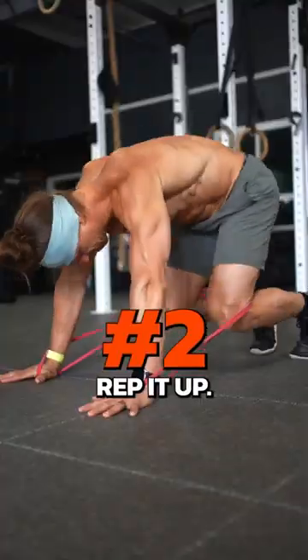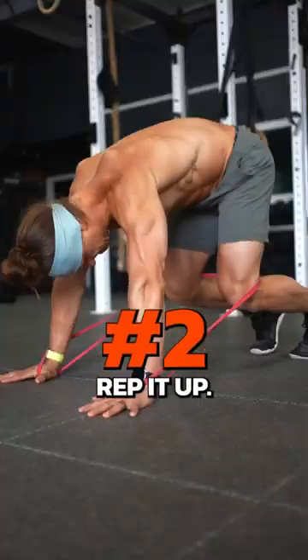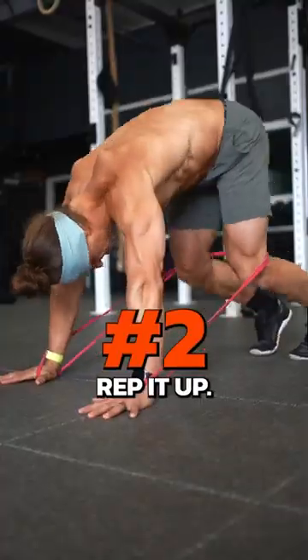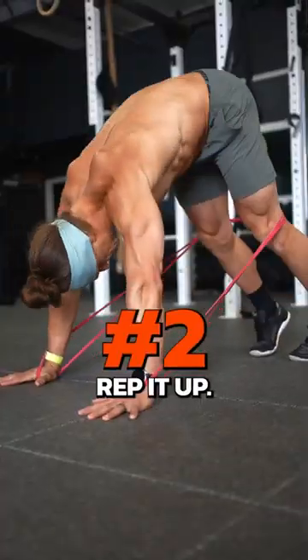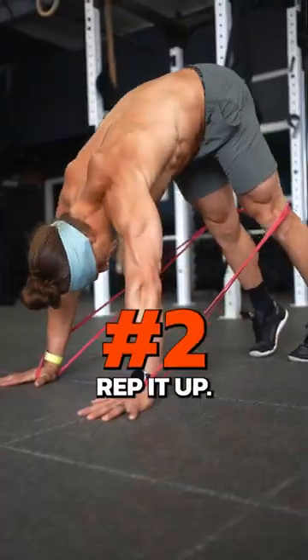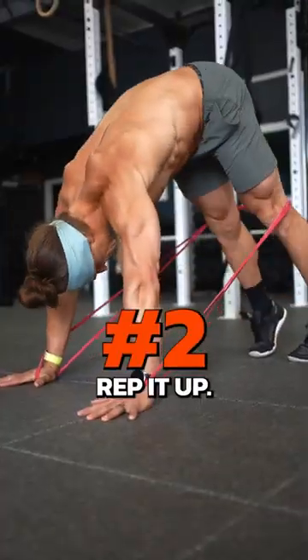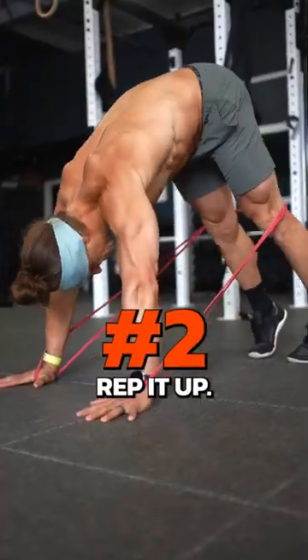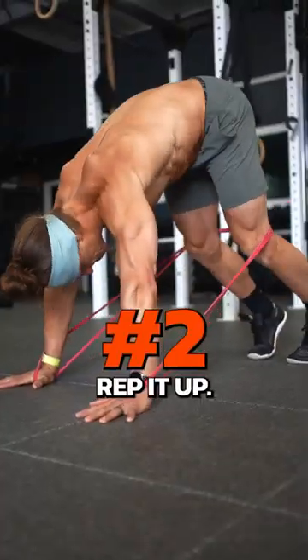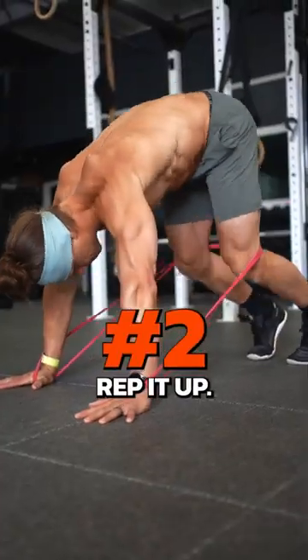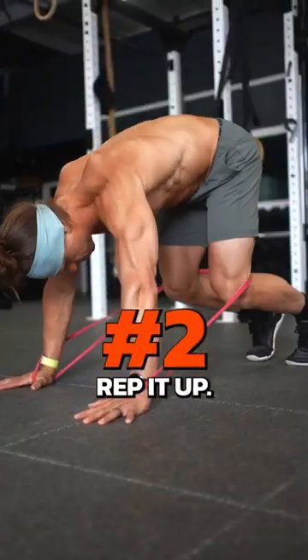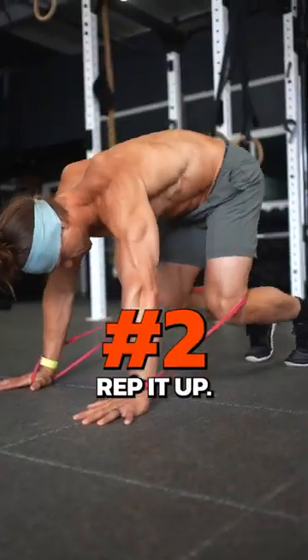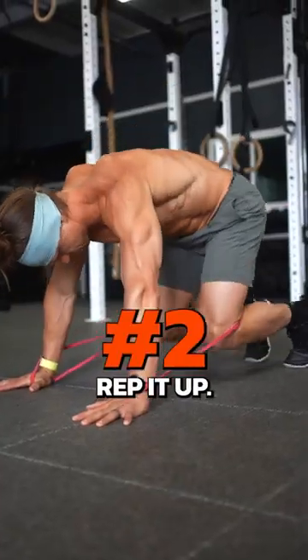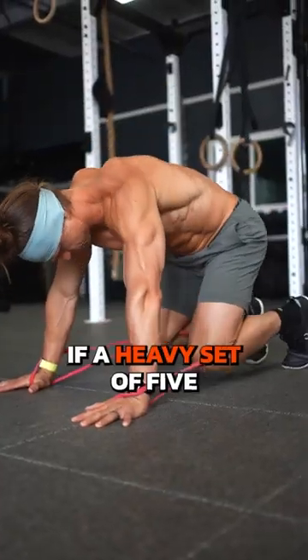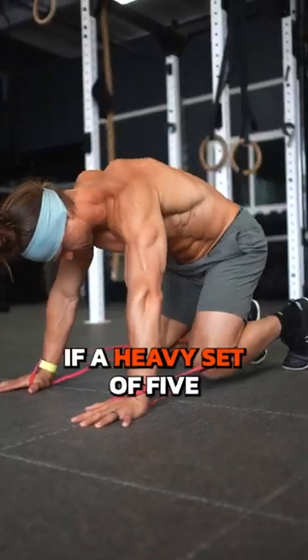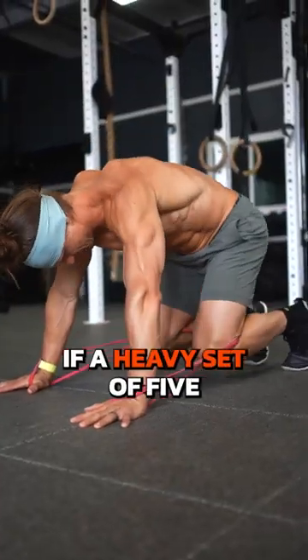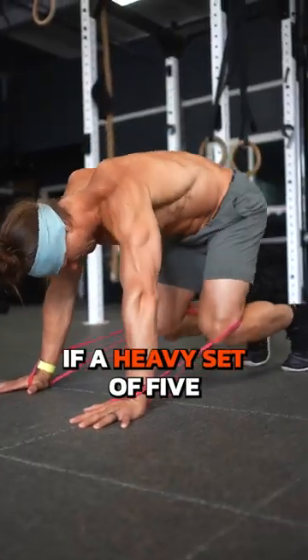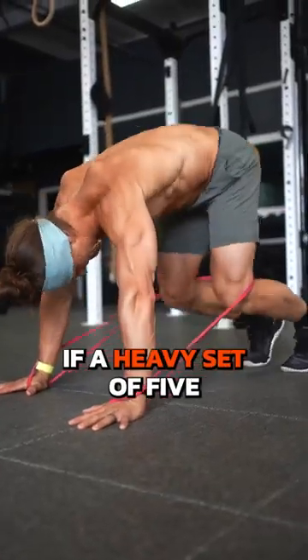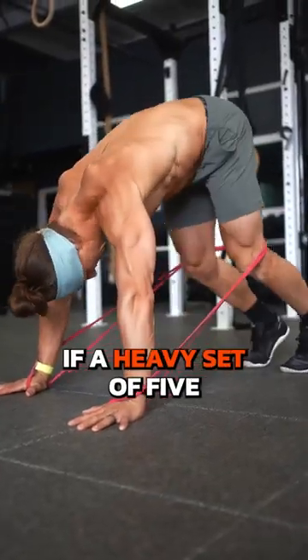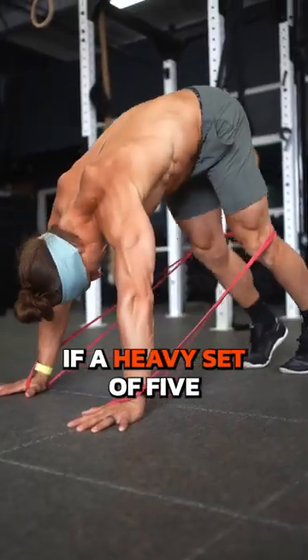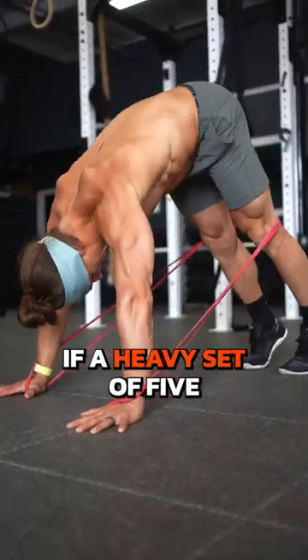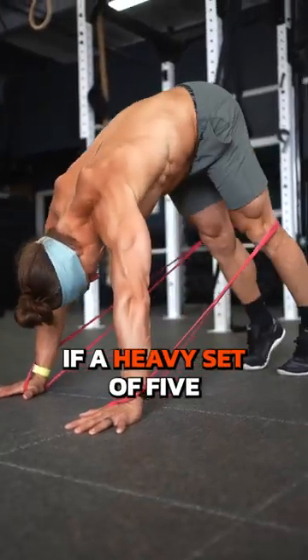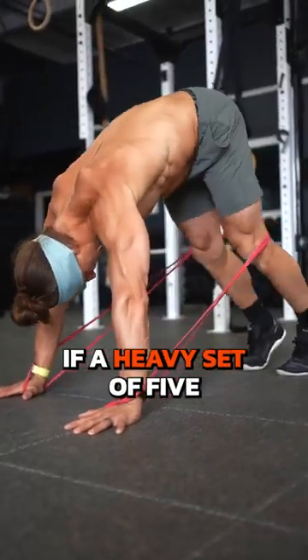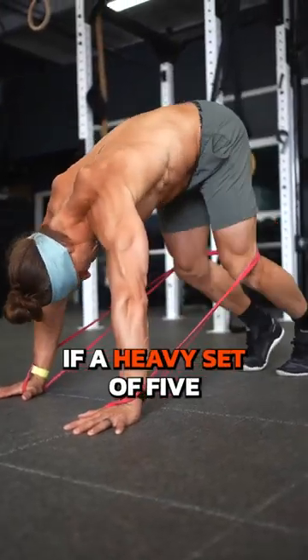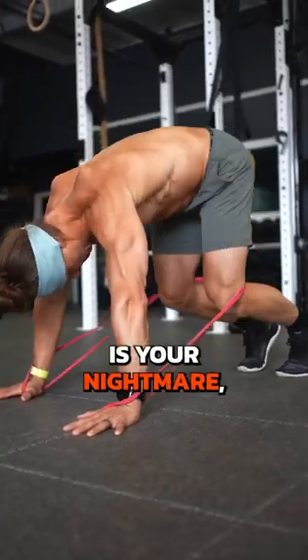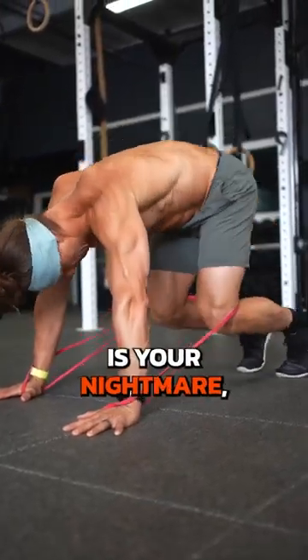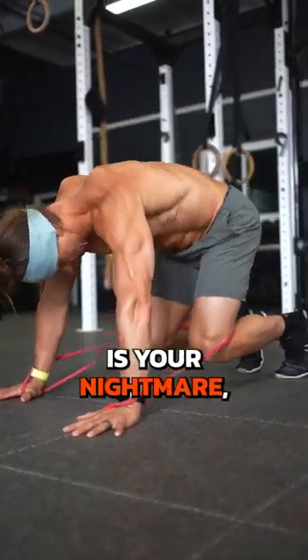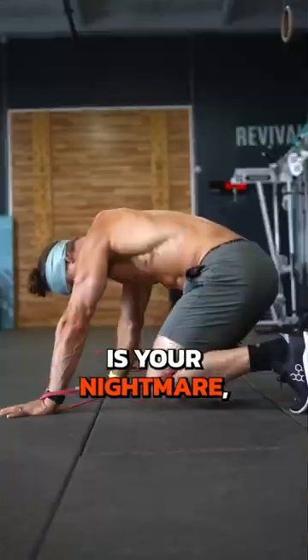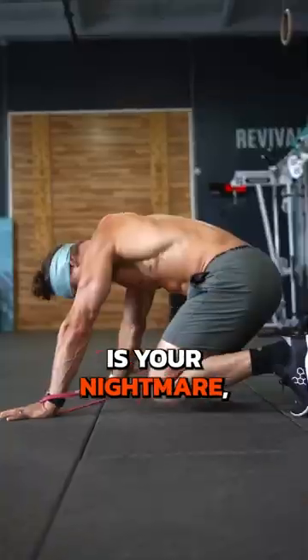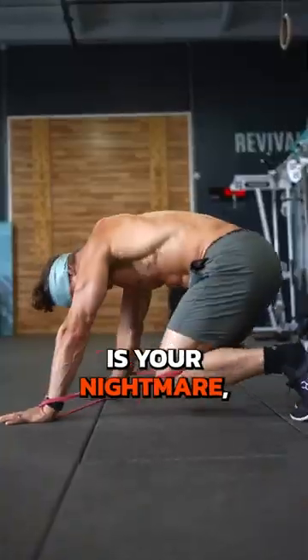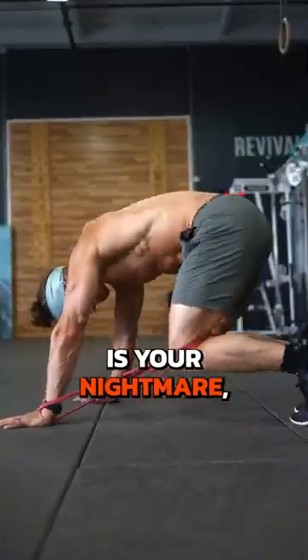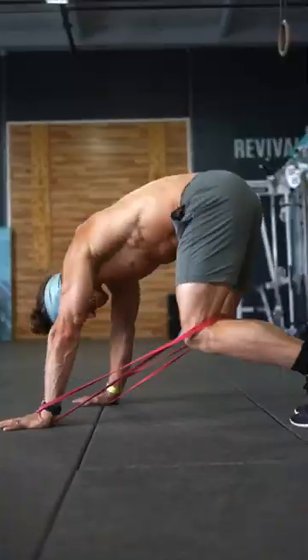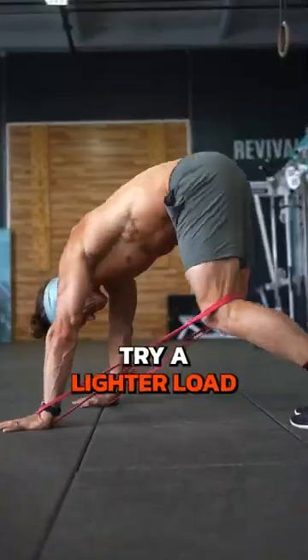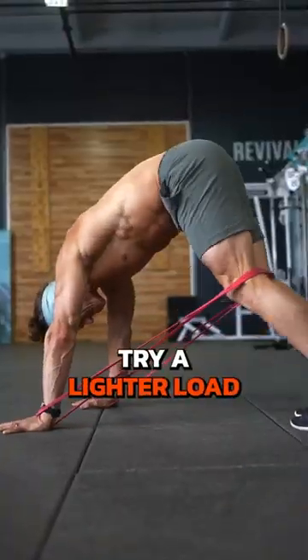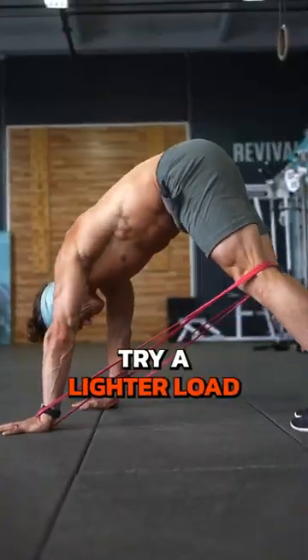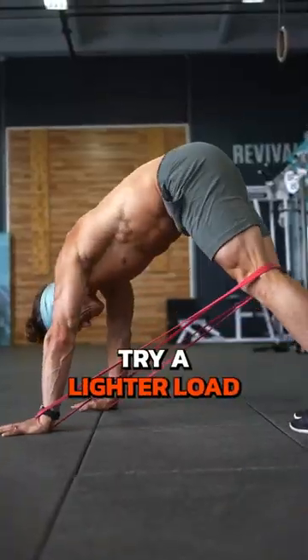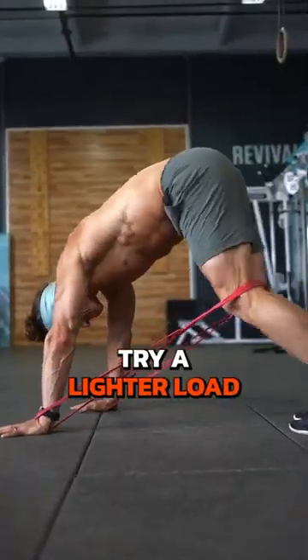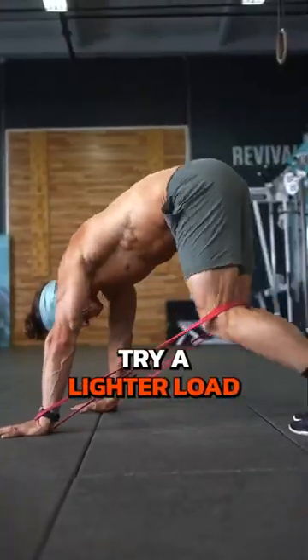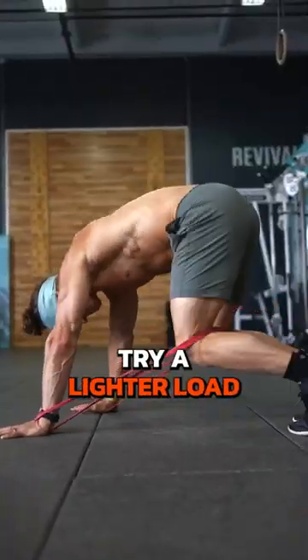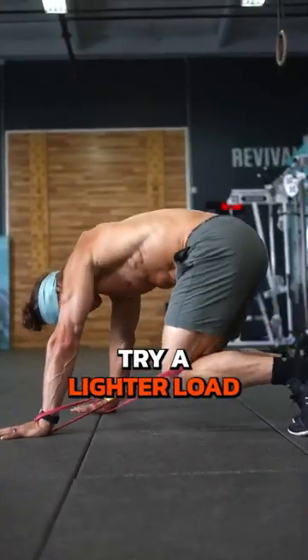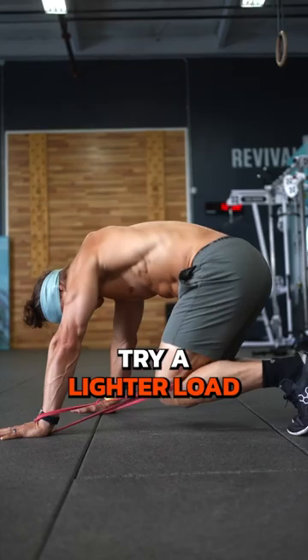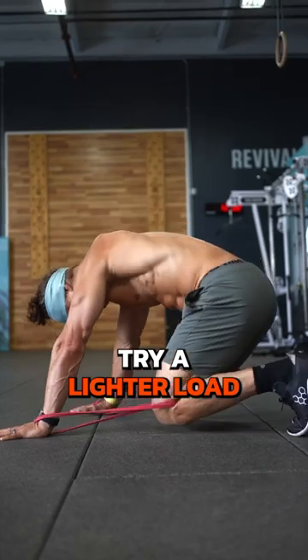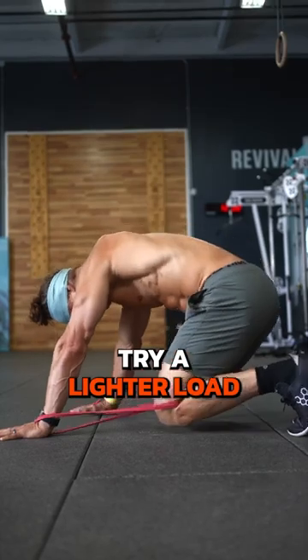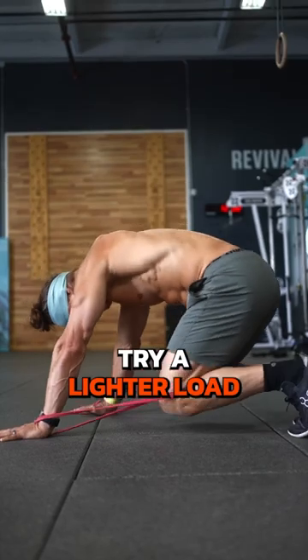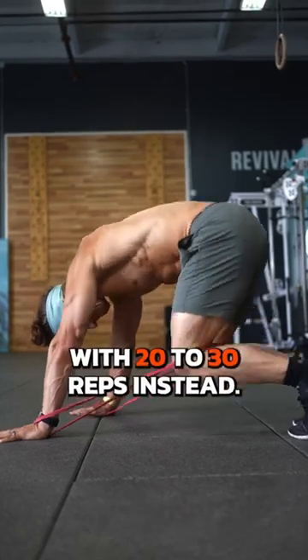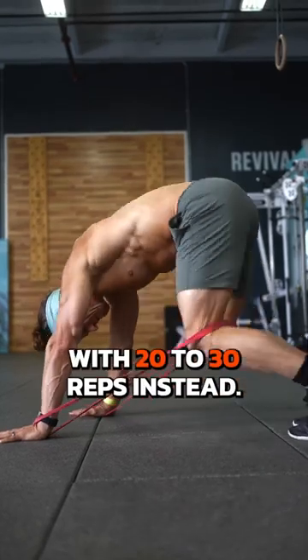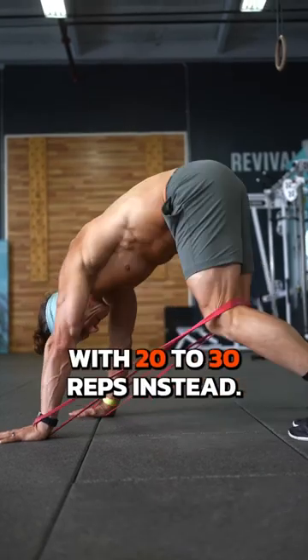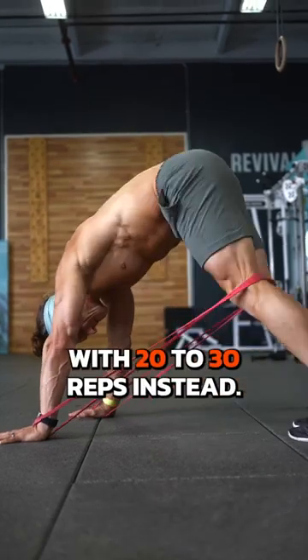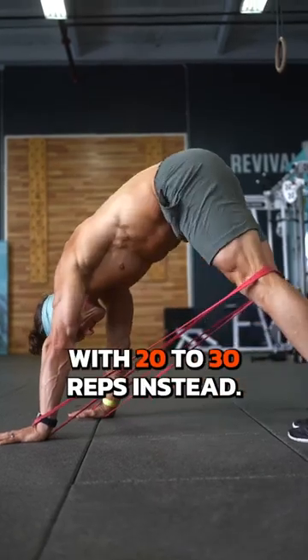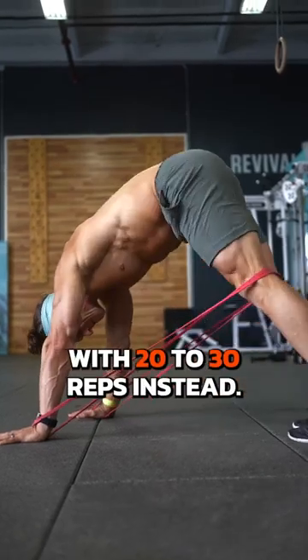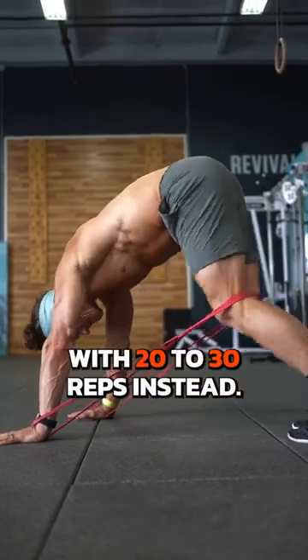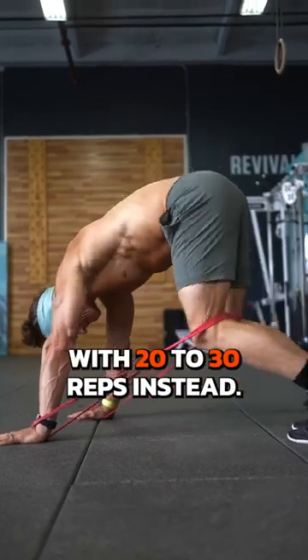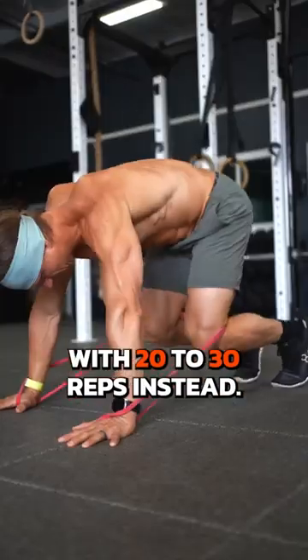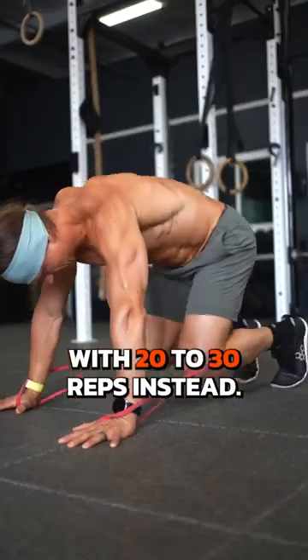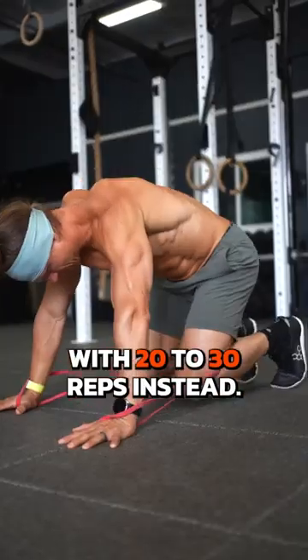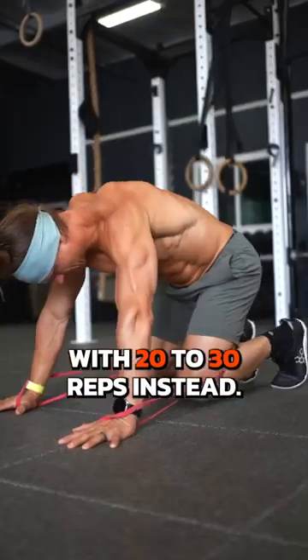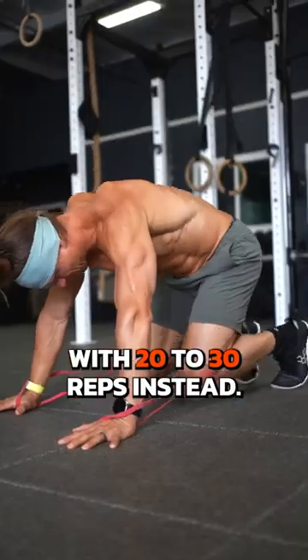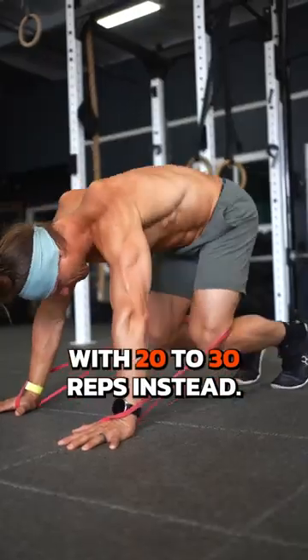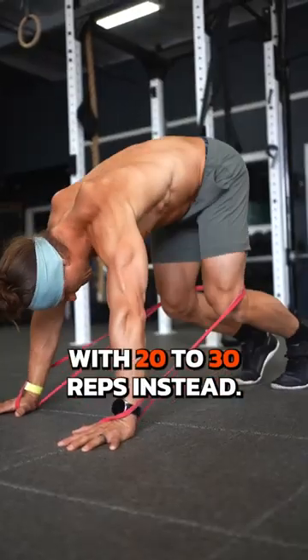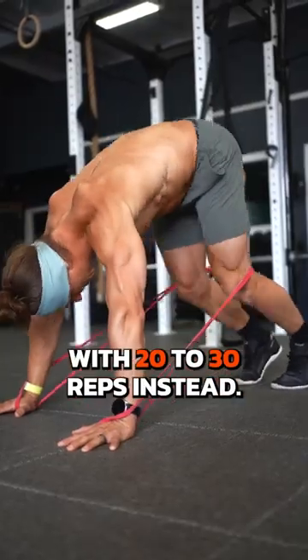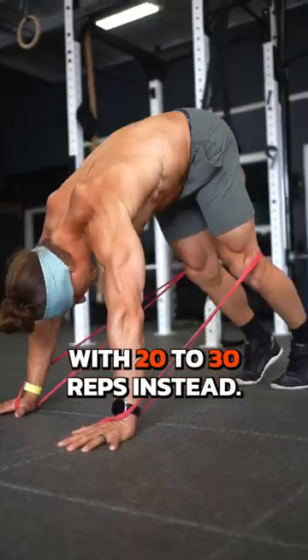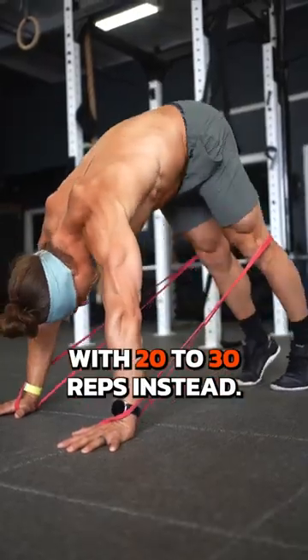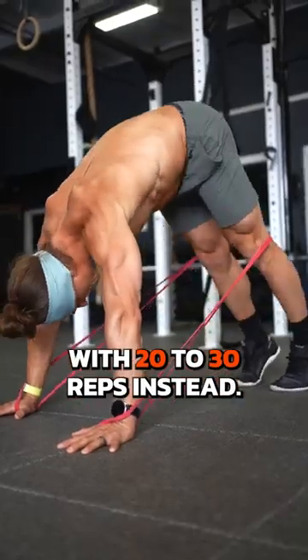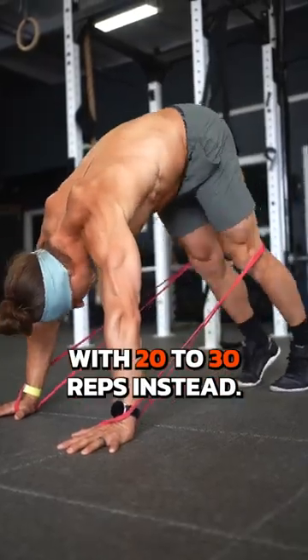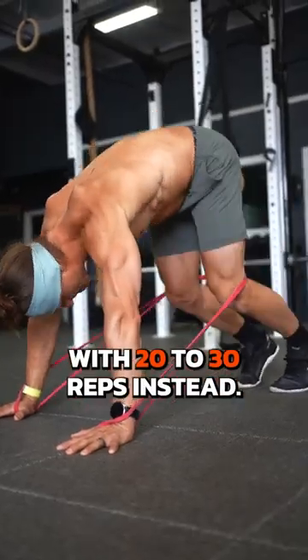Number two: rep it up. If a heavy set of five is your nightmare, try a lighter load with 20 to 30 reps instead.